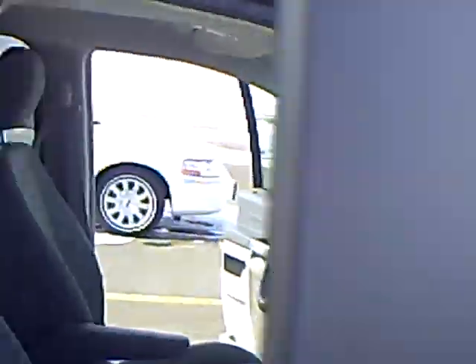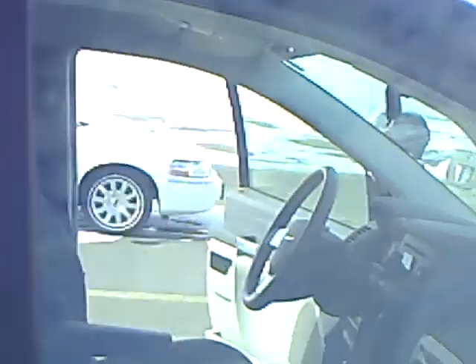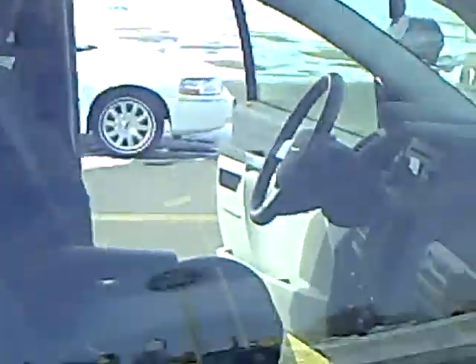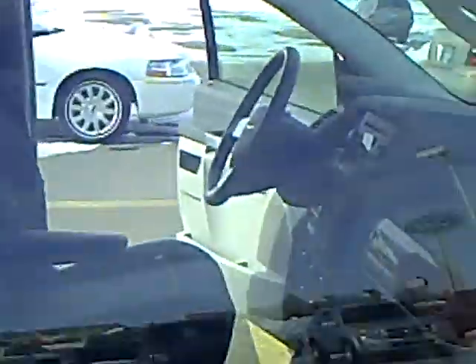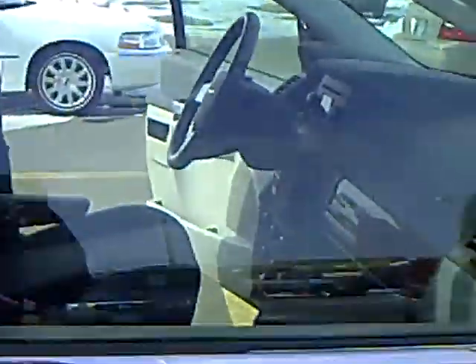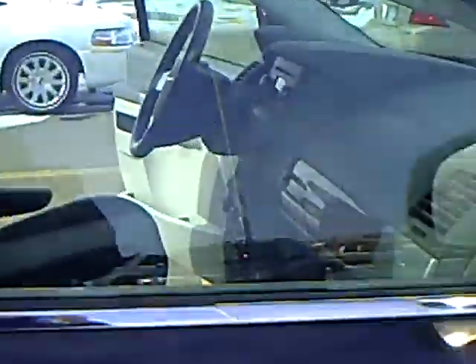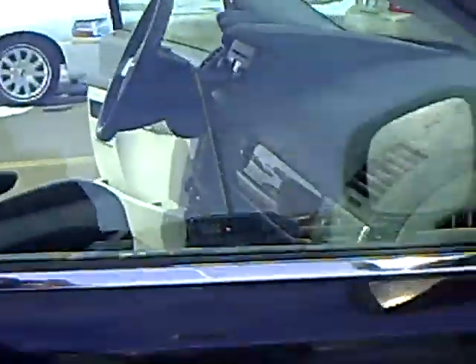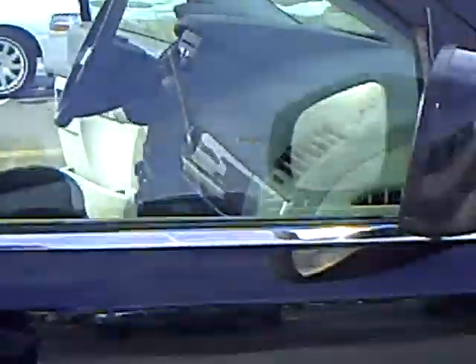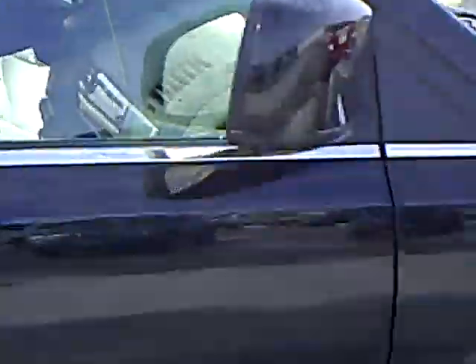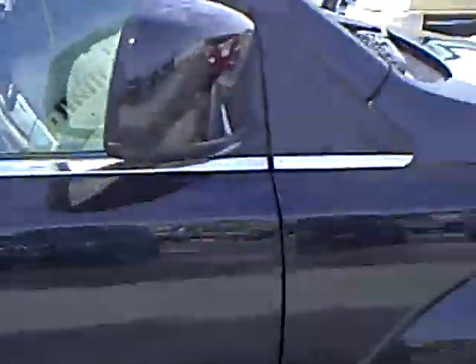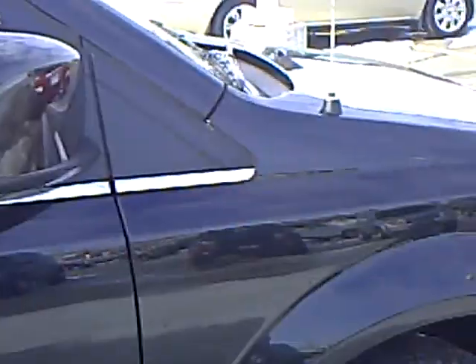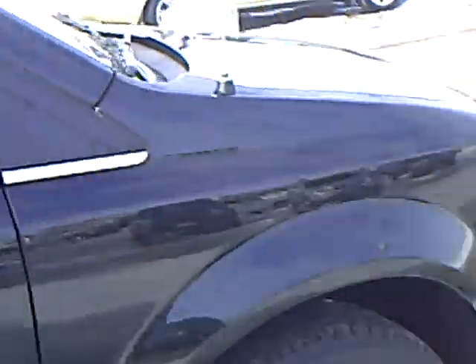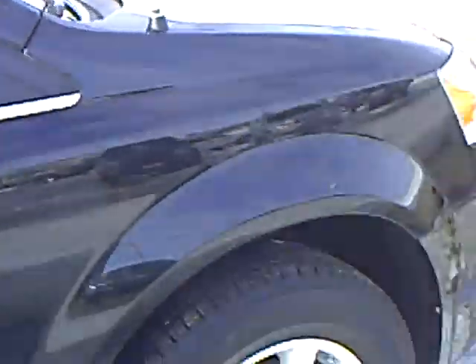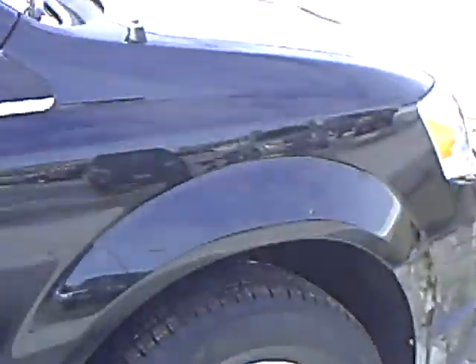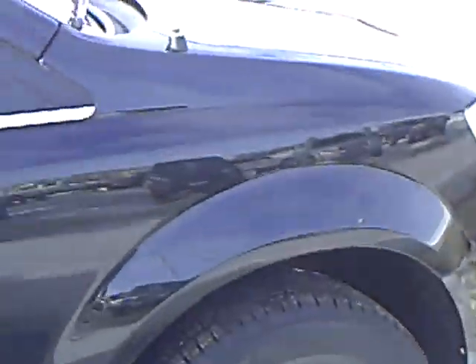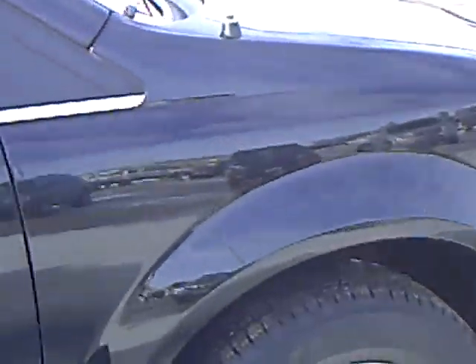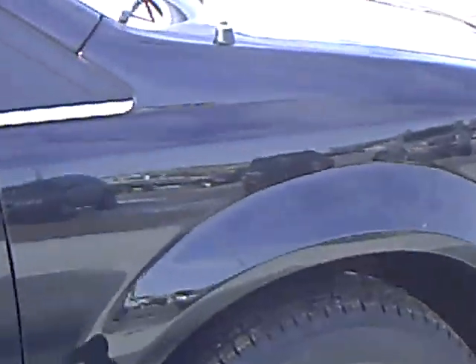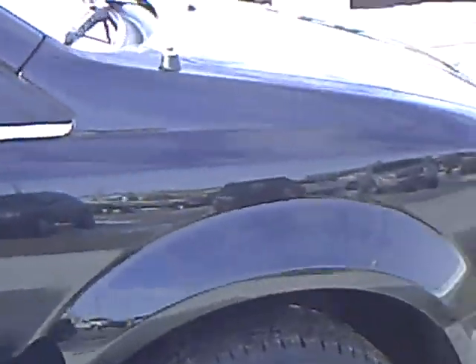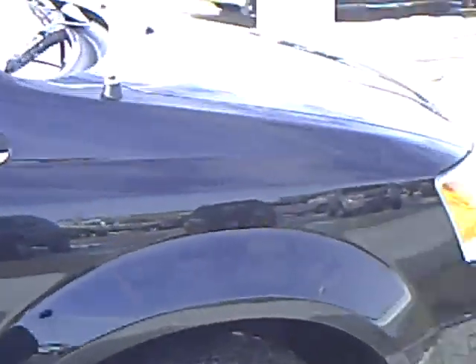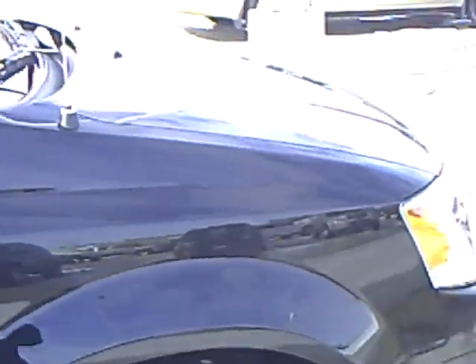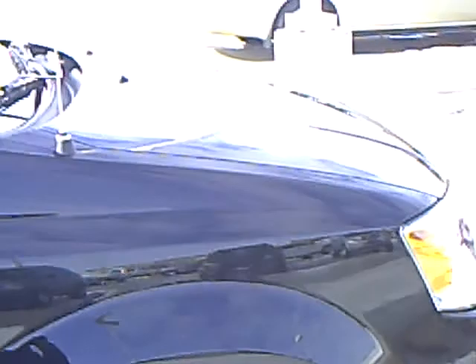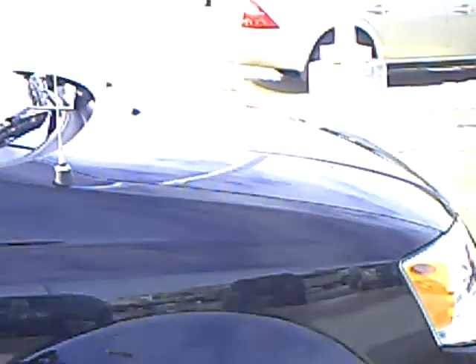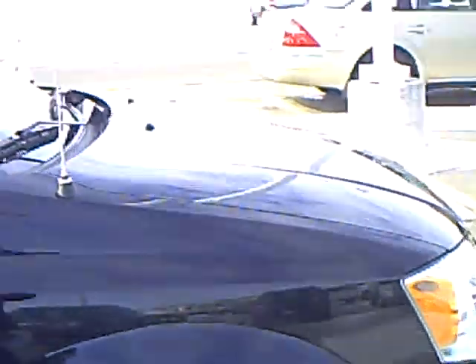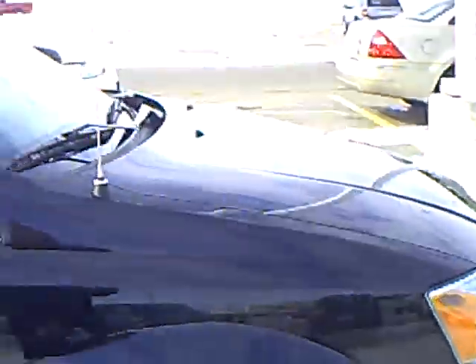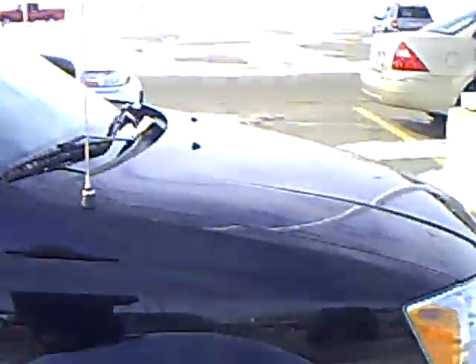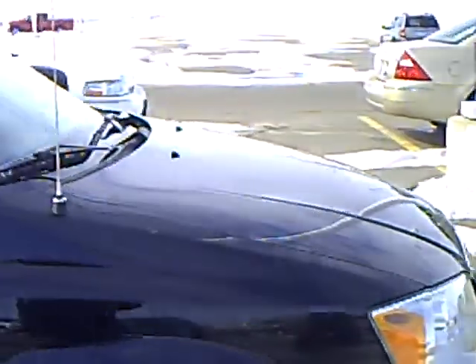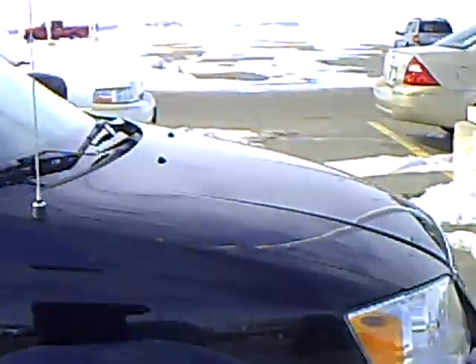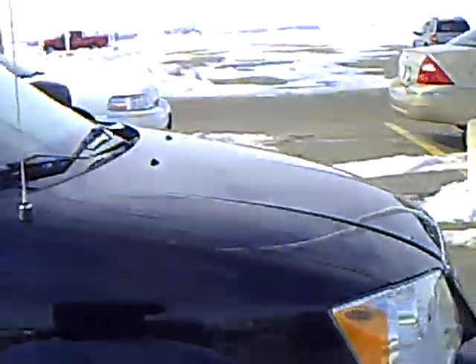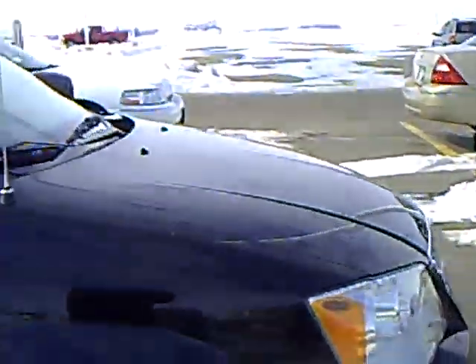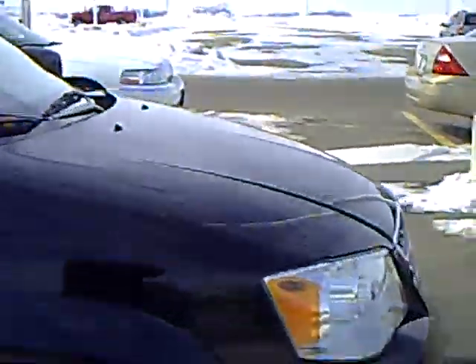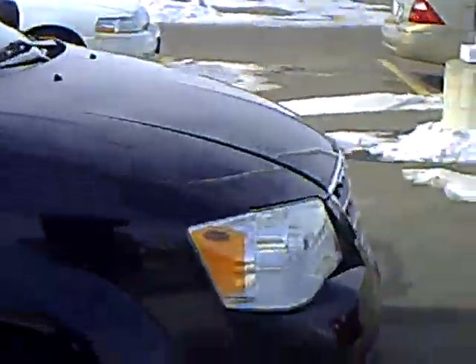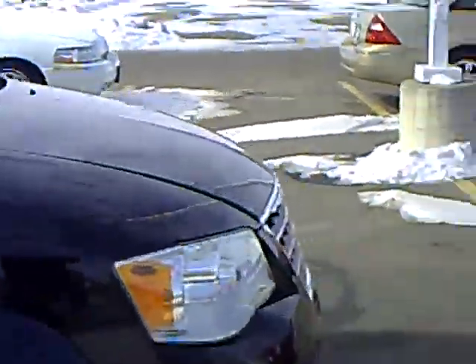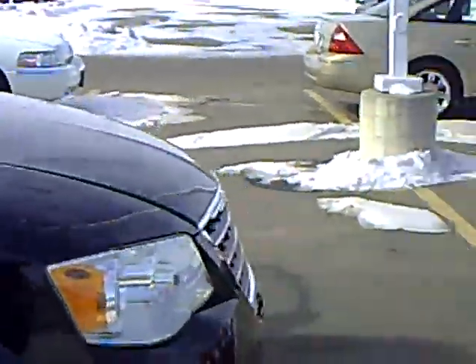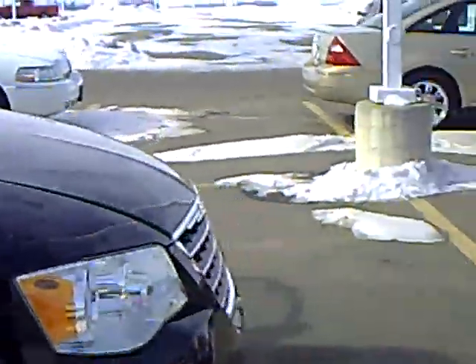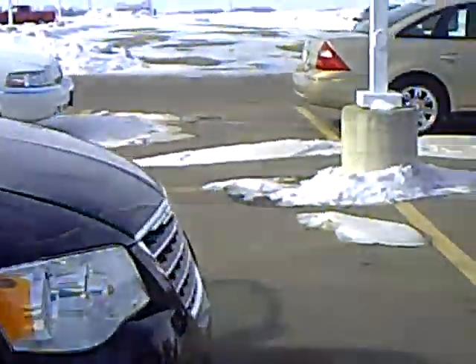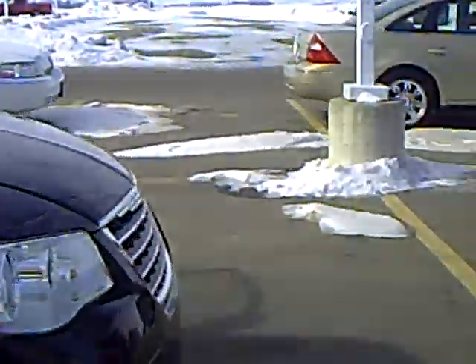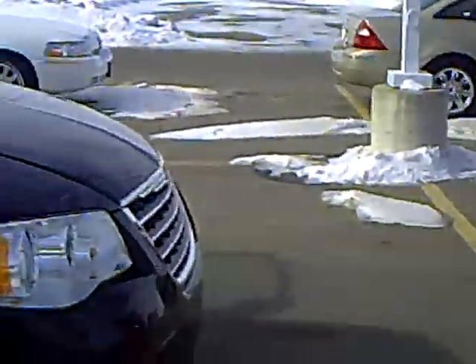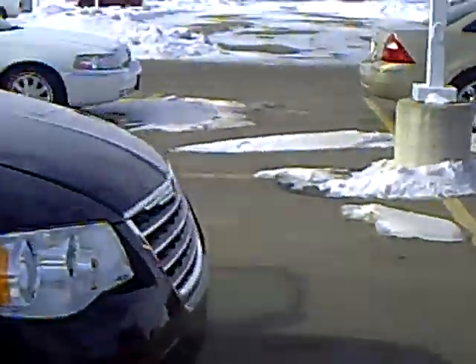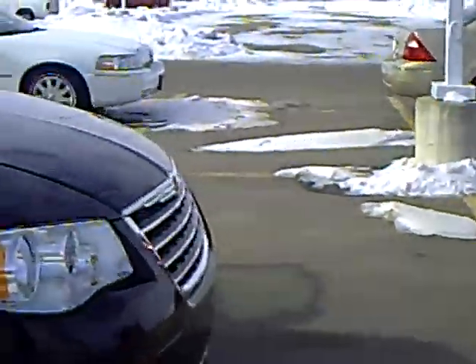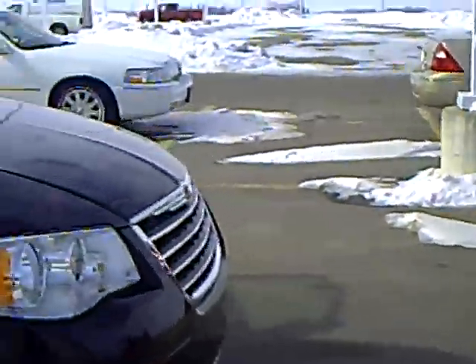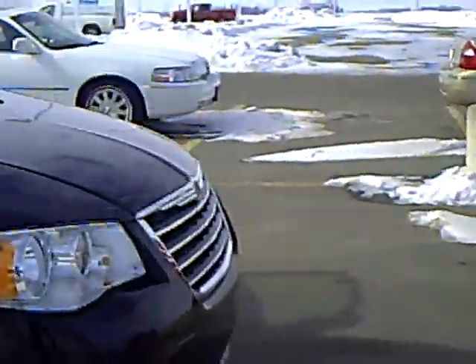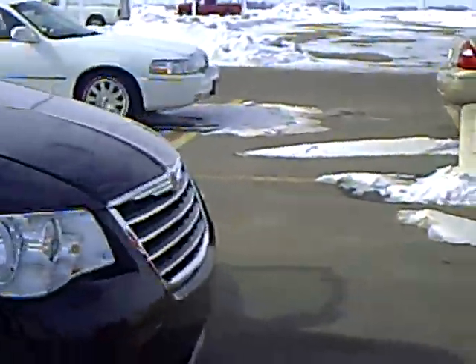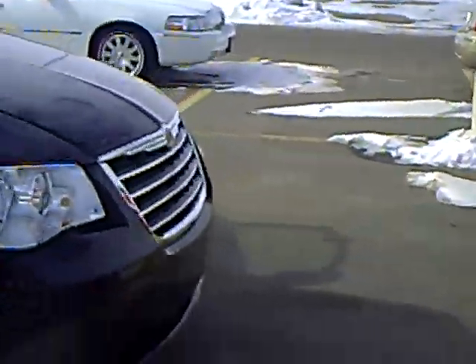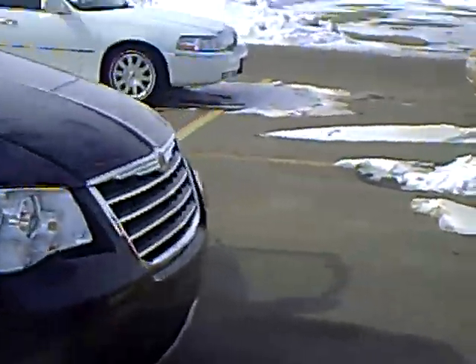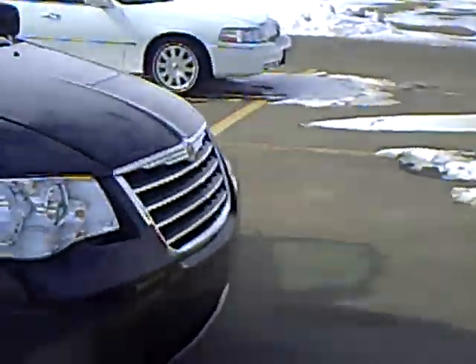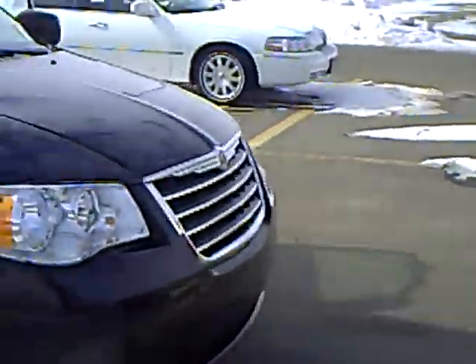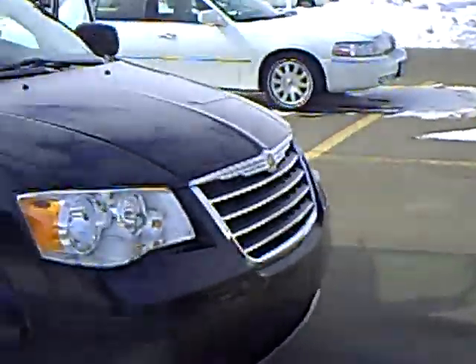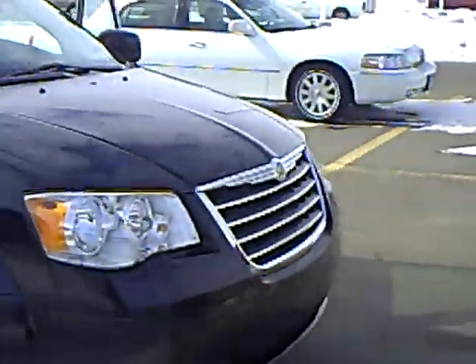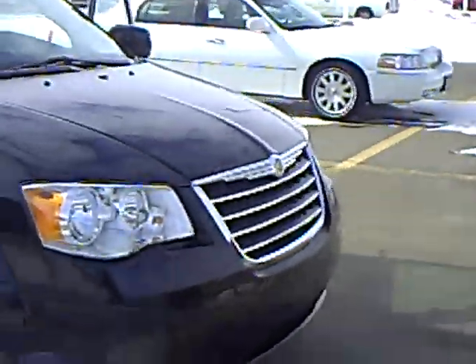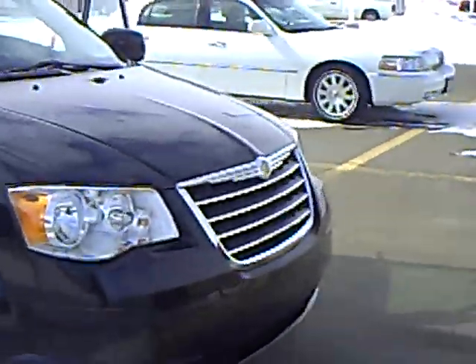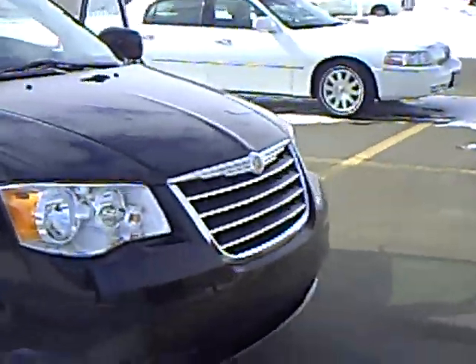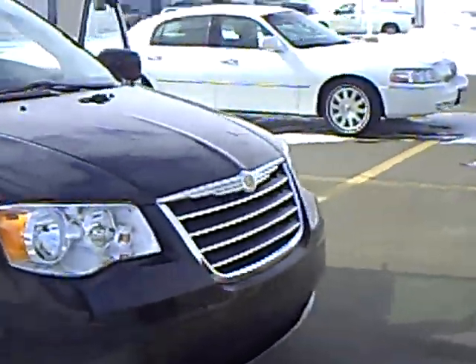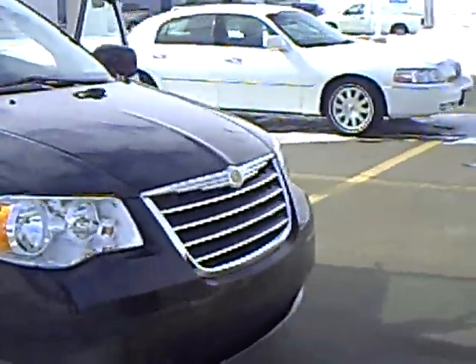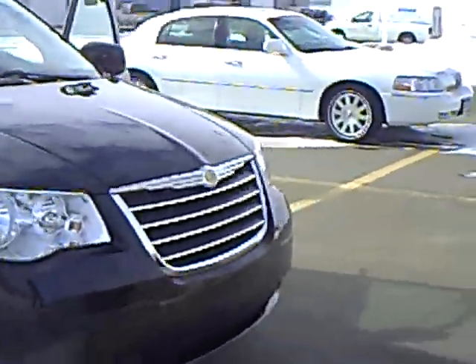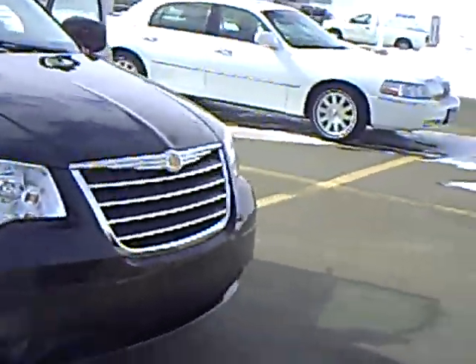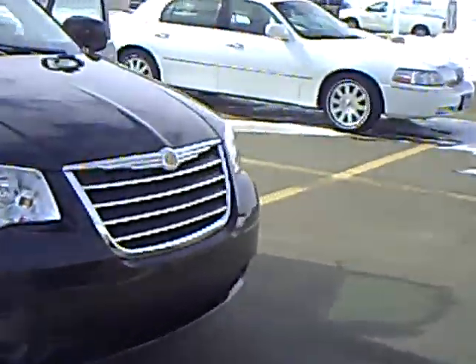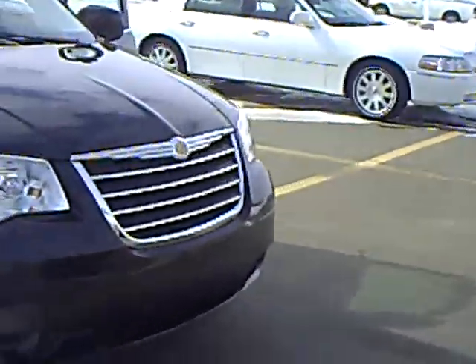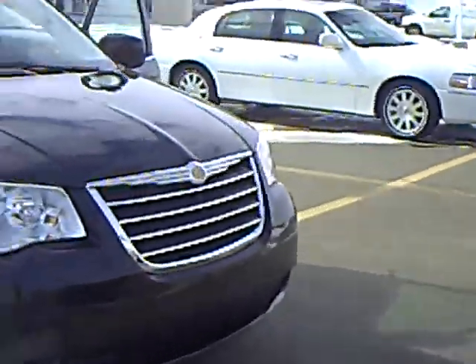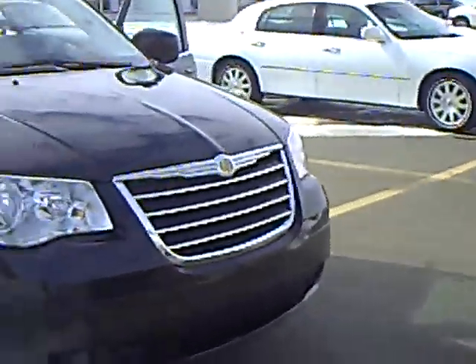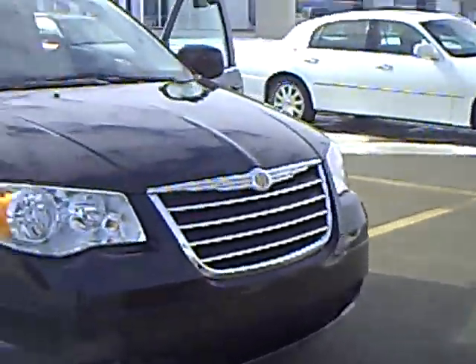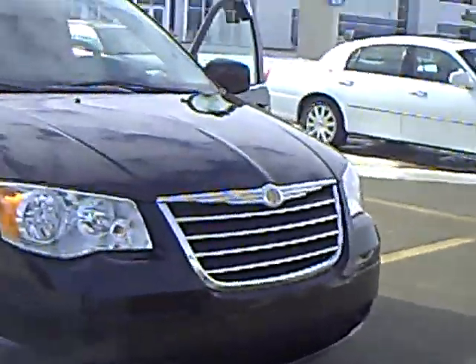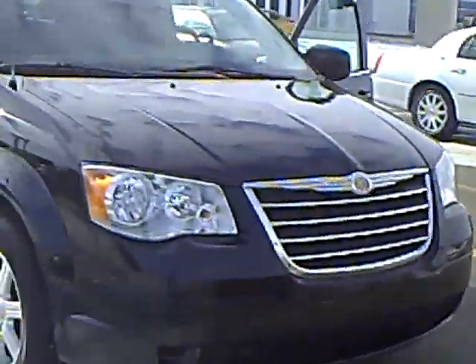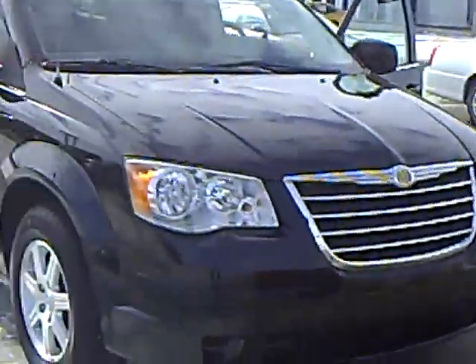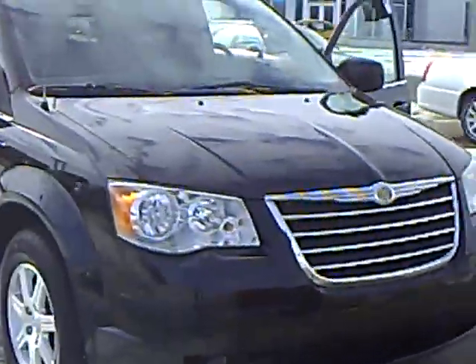If you'd like to check this vehicle out, you can come see me, Heather Arntz, down at Mills Ford Jeep in Wilmar.